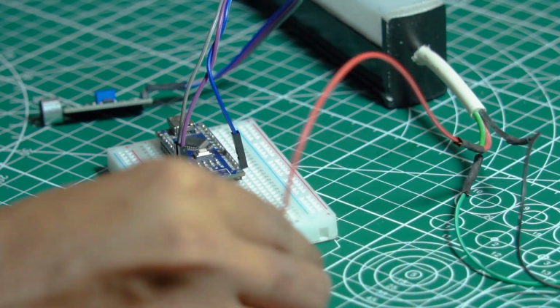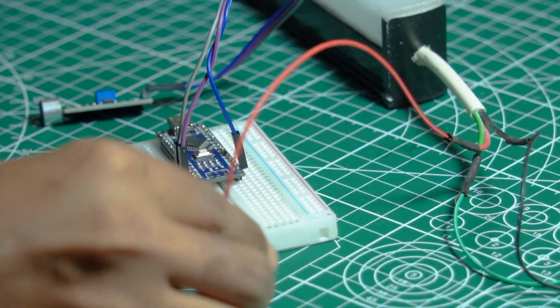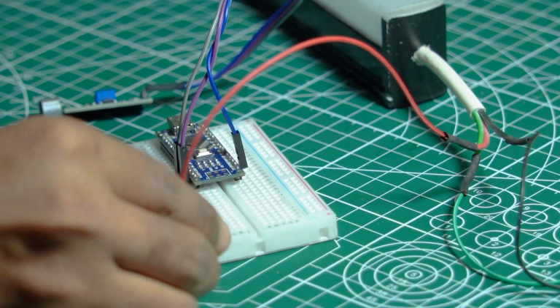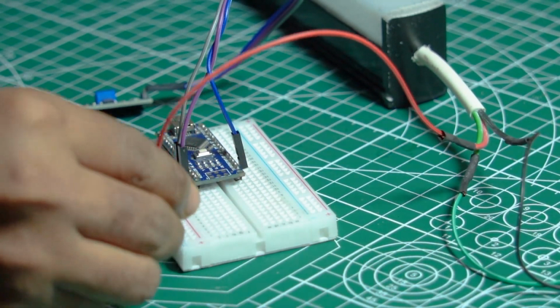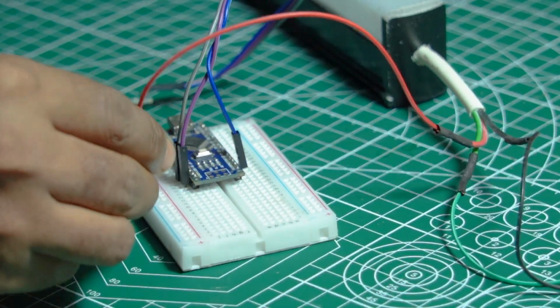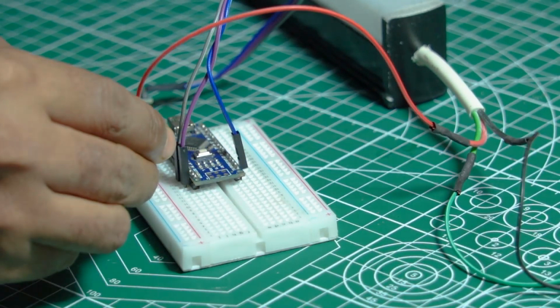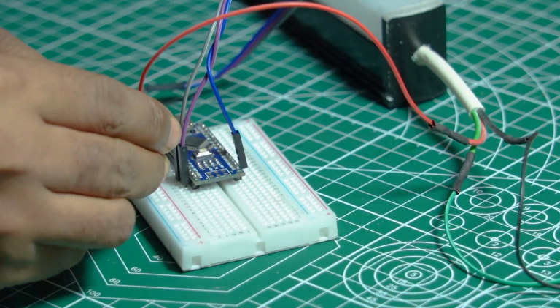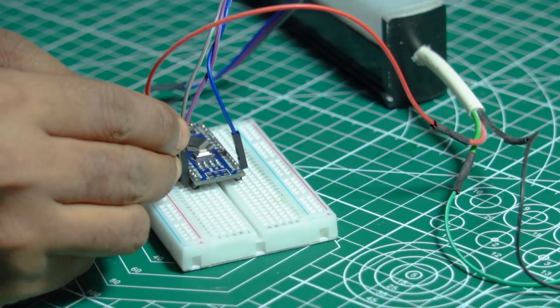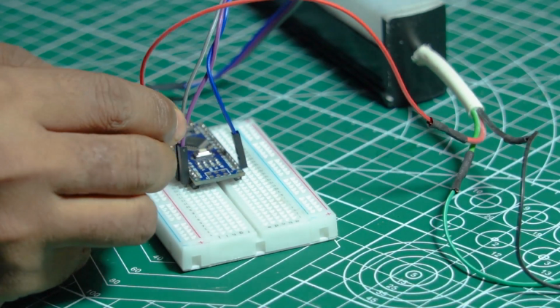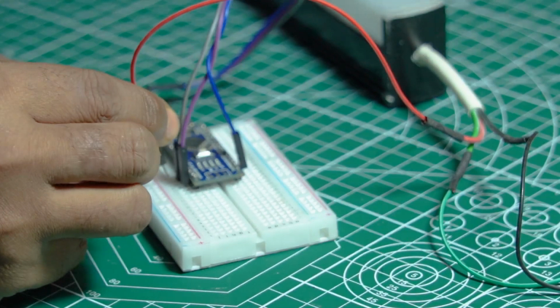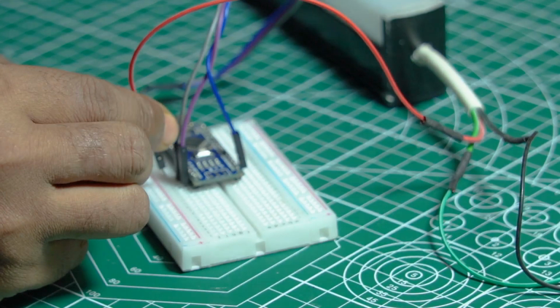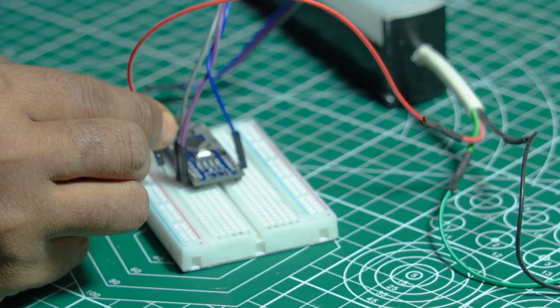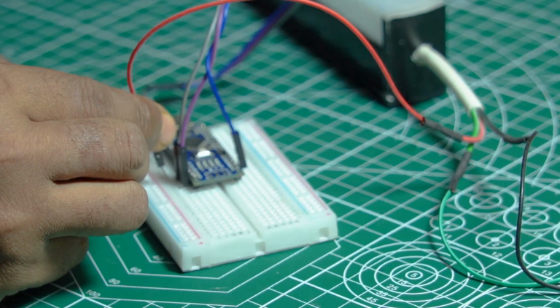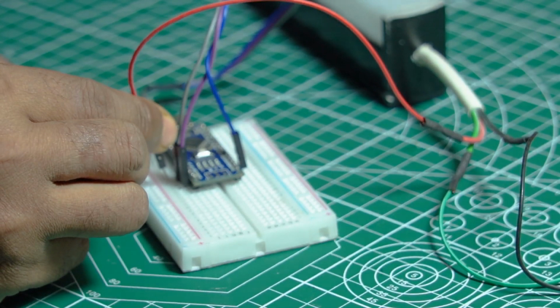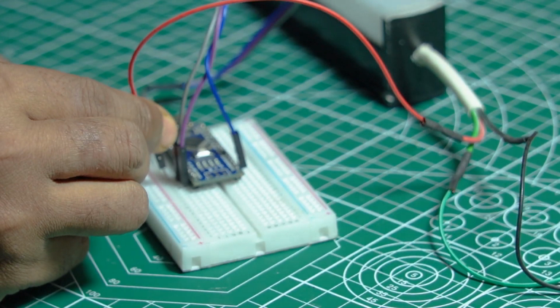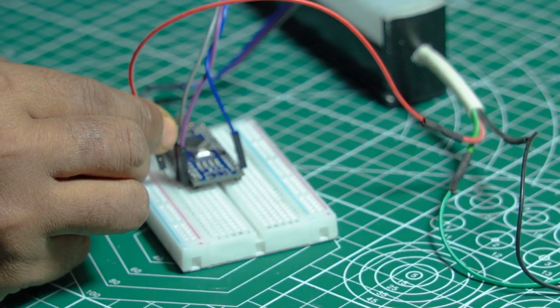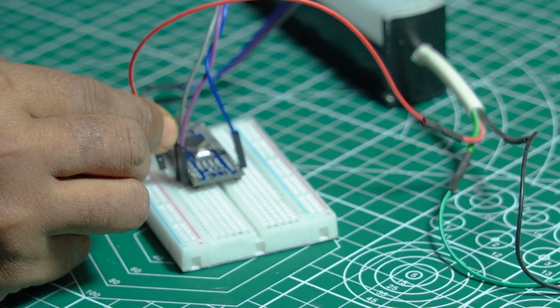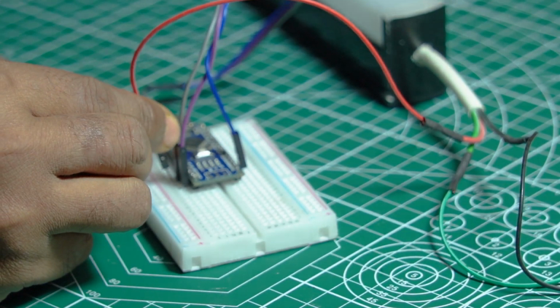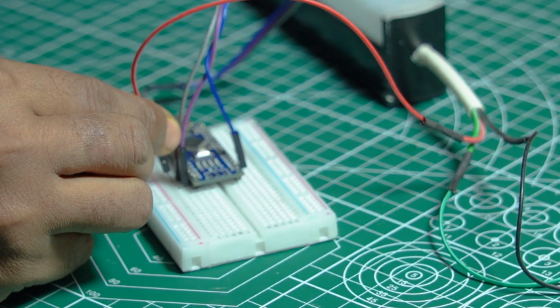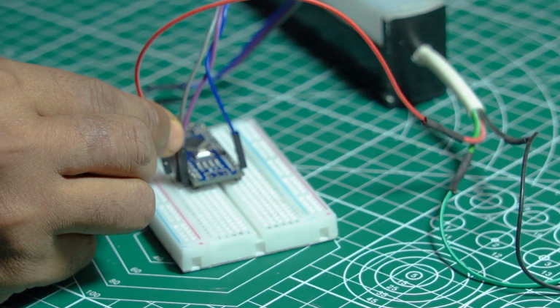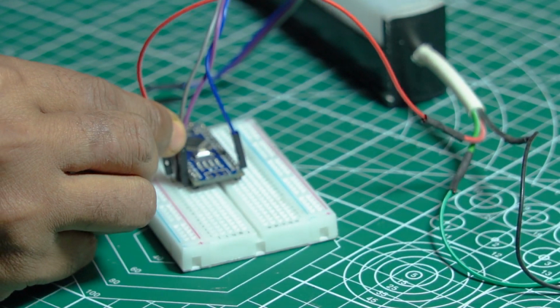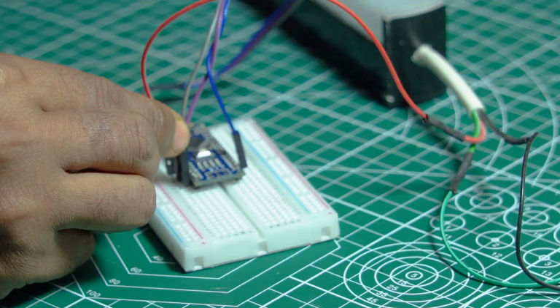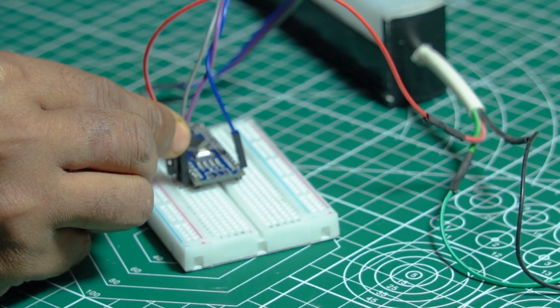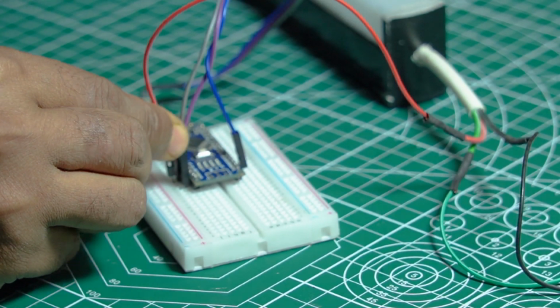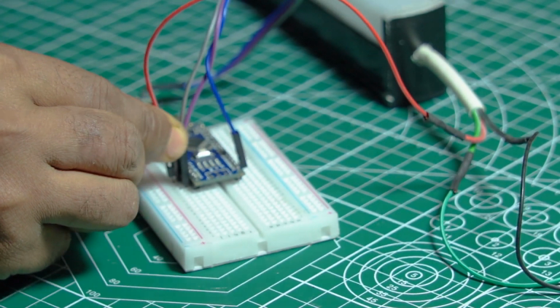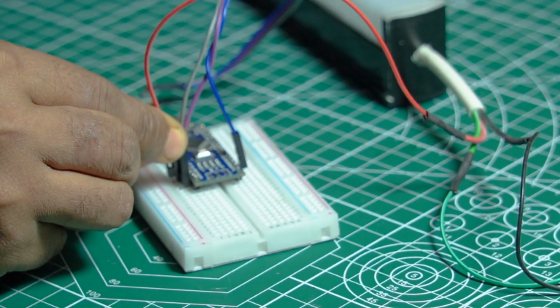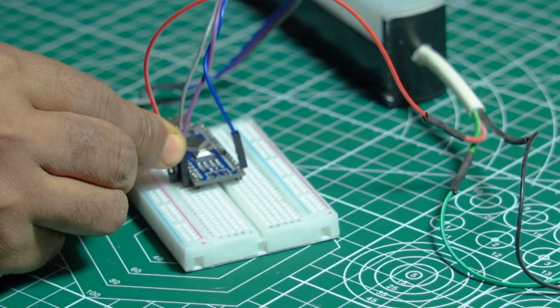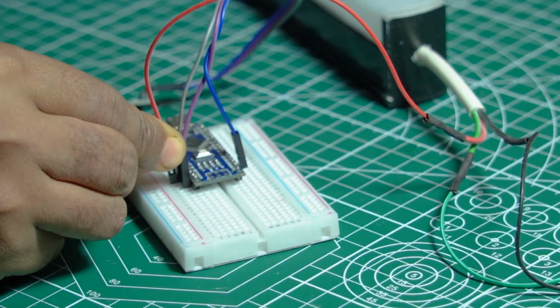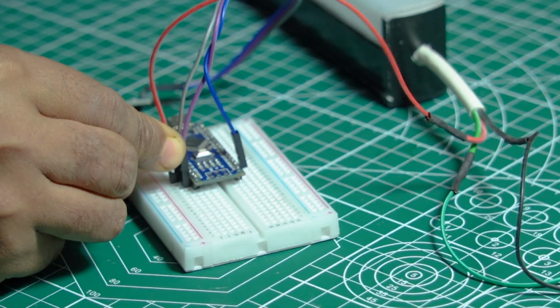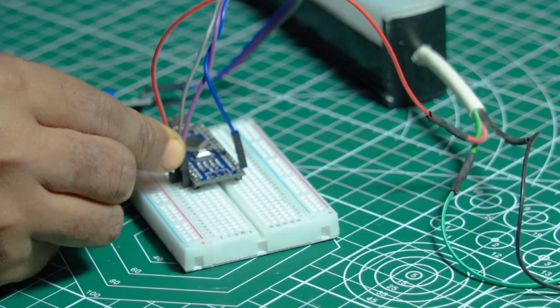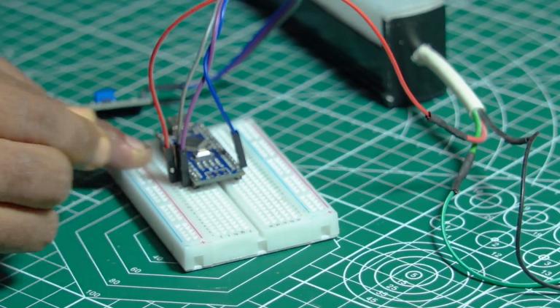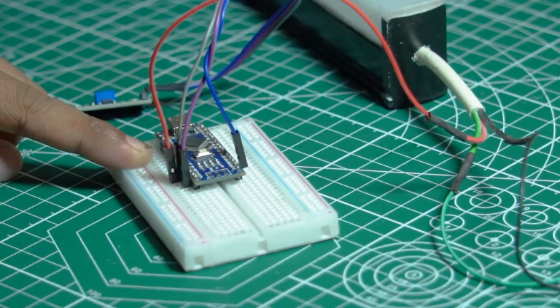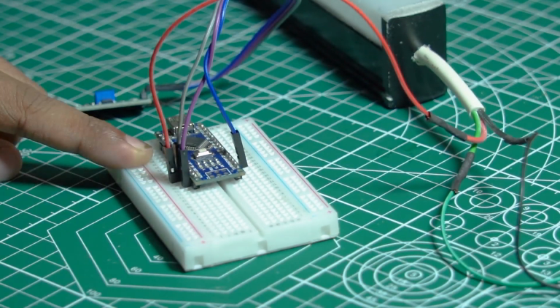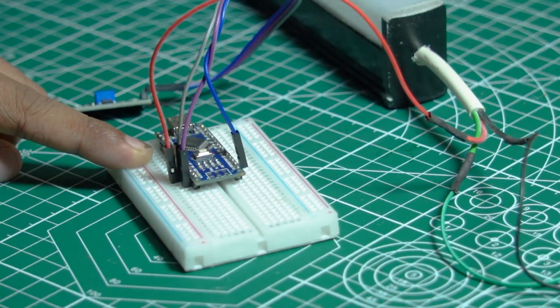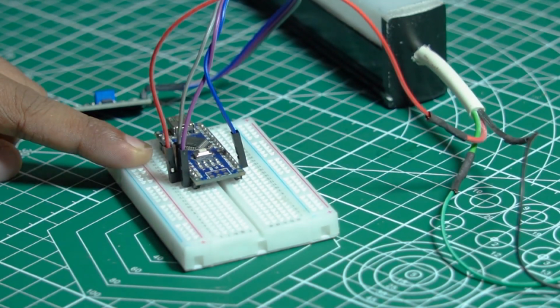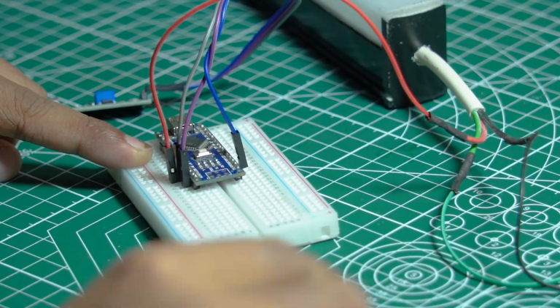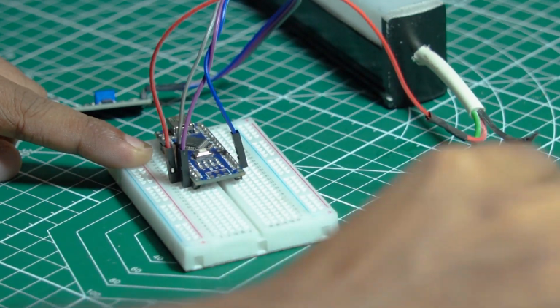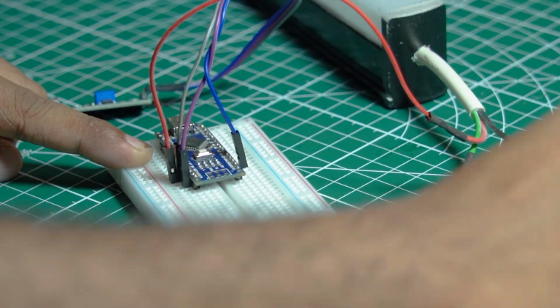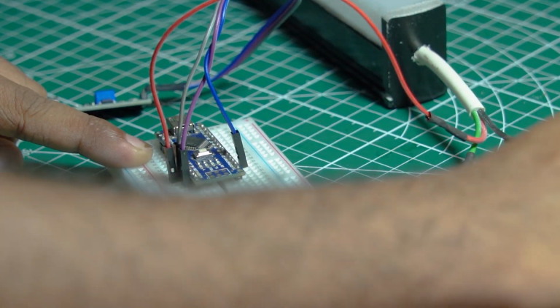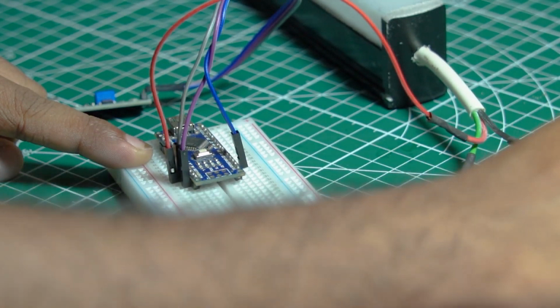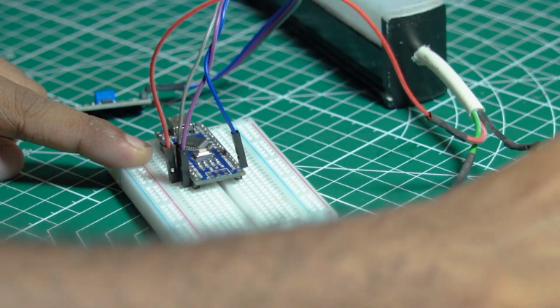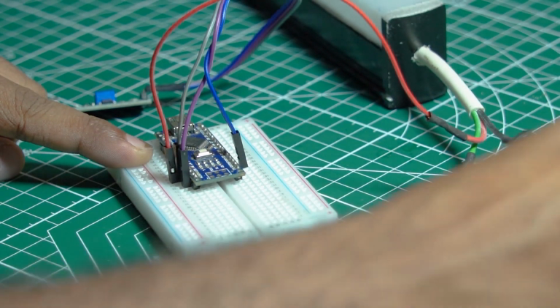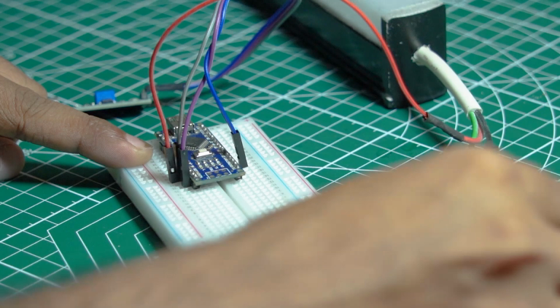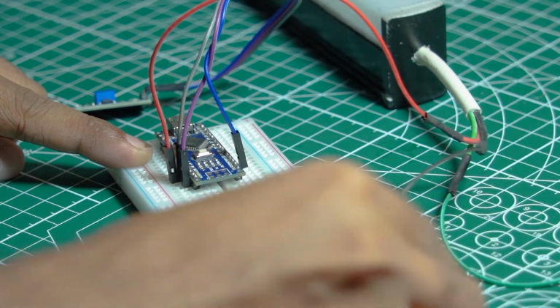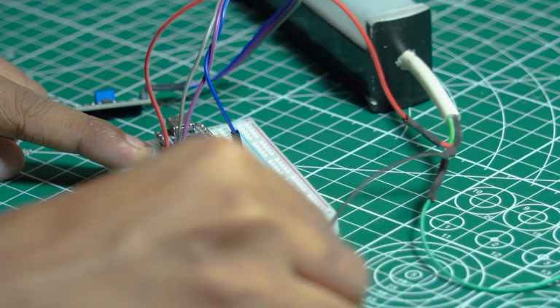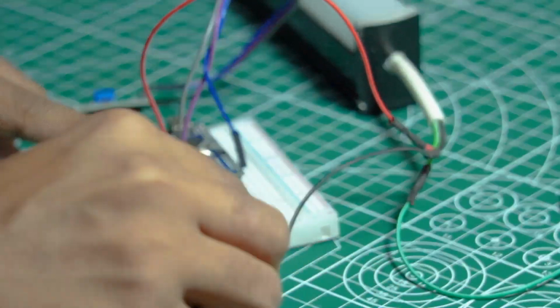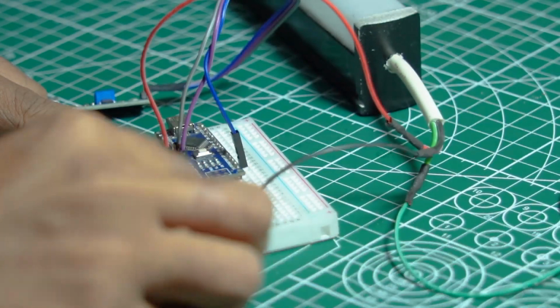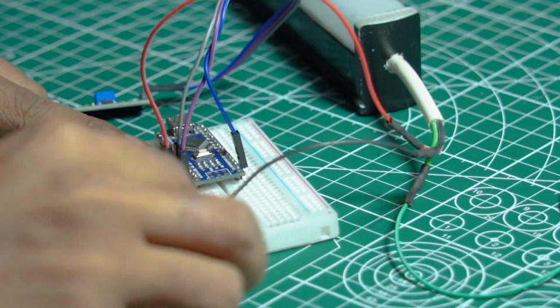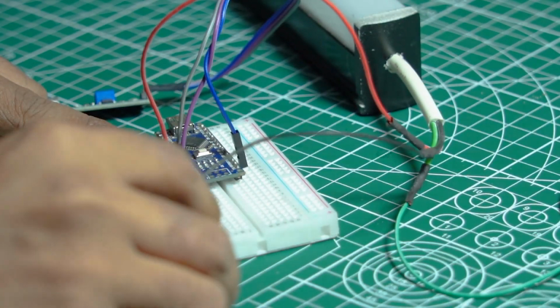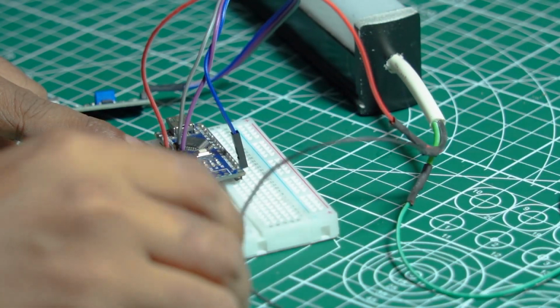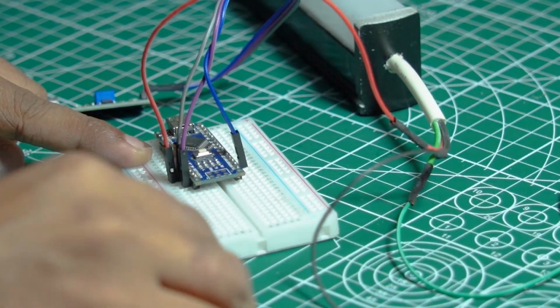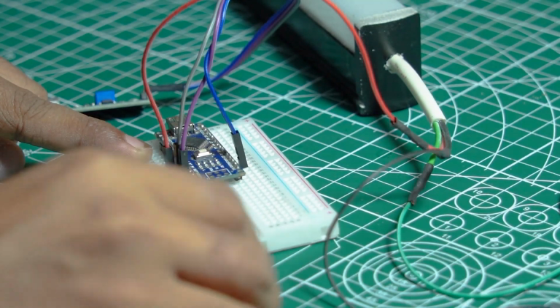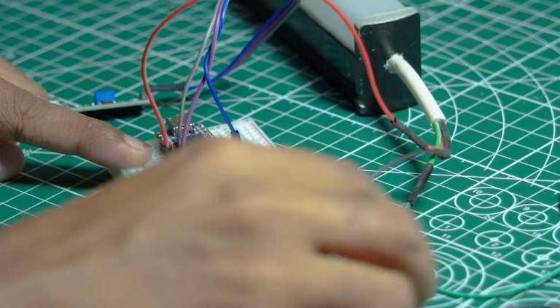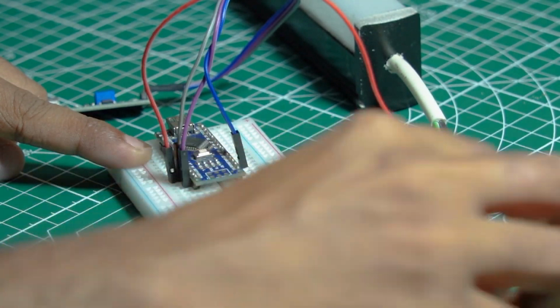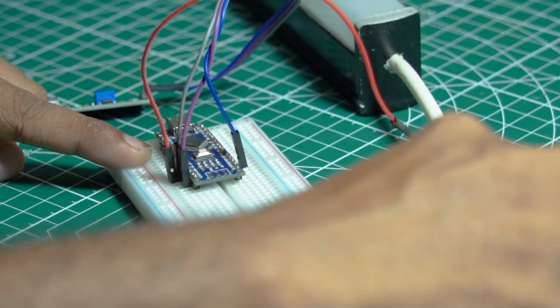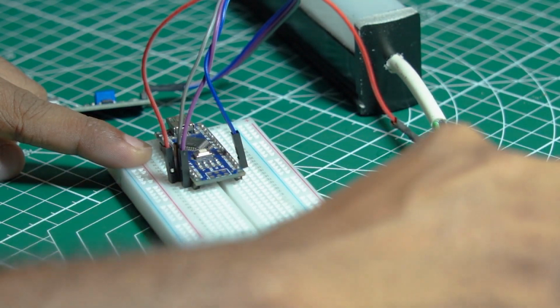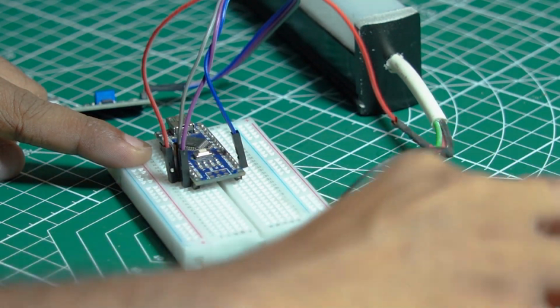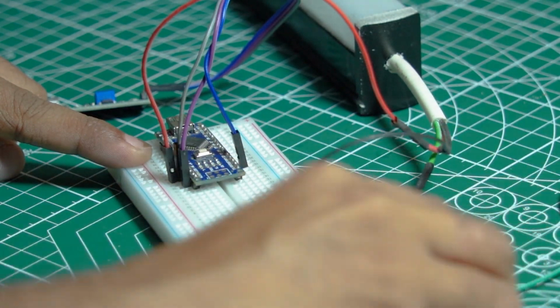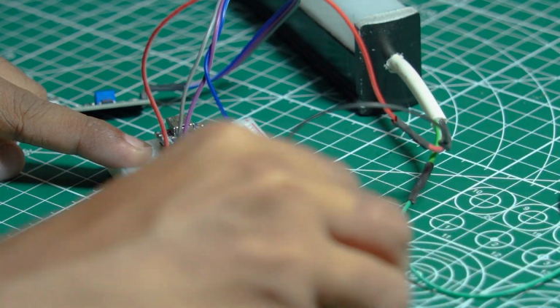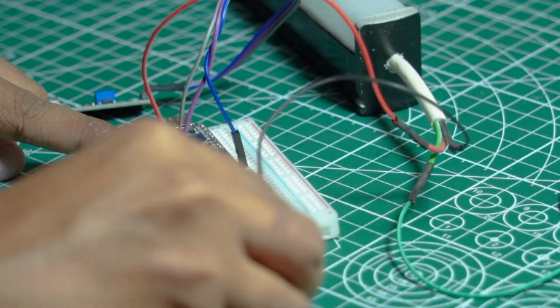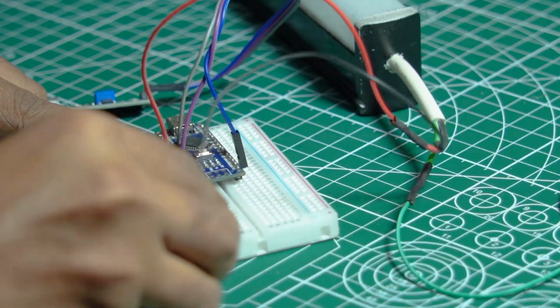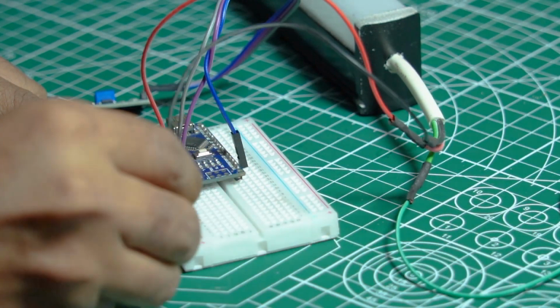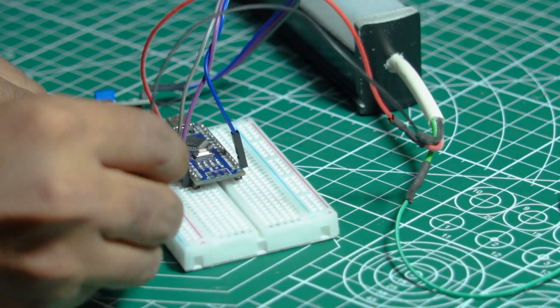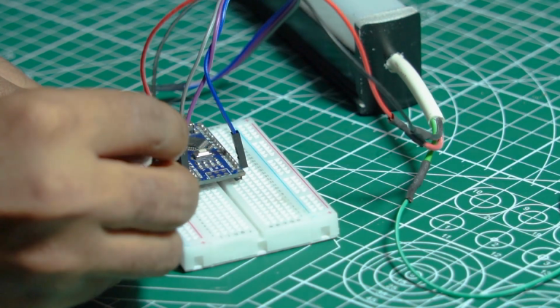Connect 5V, Ground, and Data Pin of the LED strip with Arduino pin 5V, Ground, and D2 respectively.